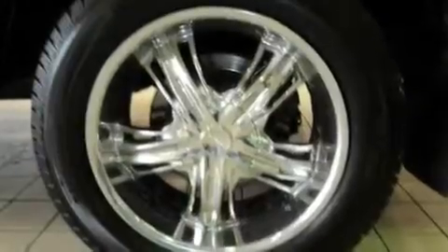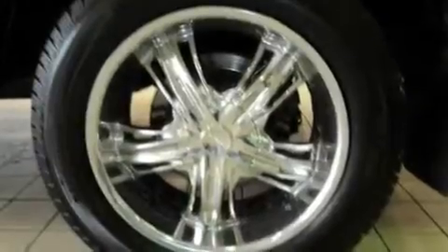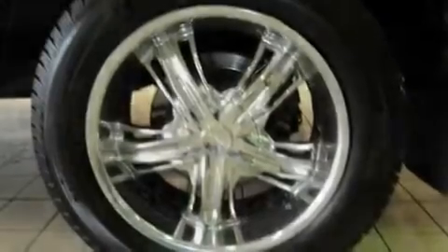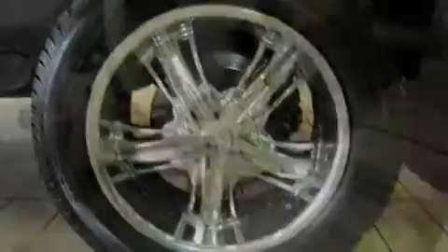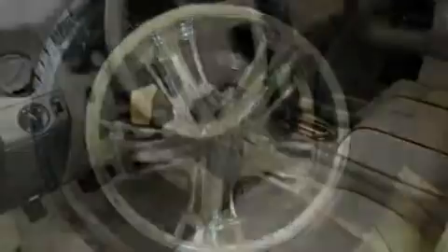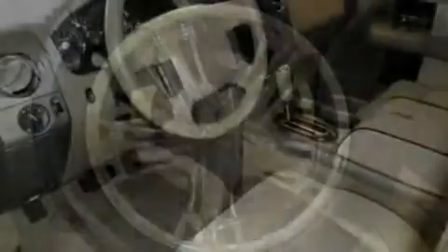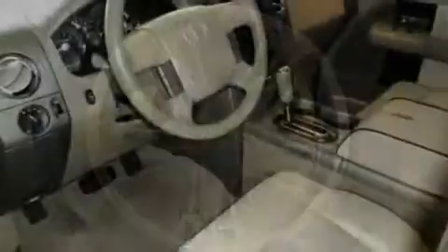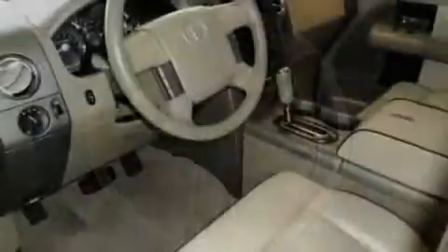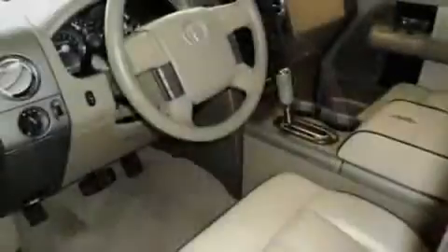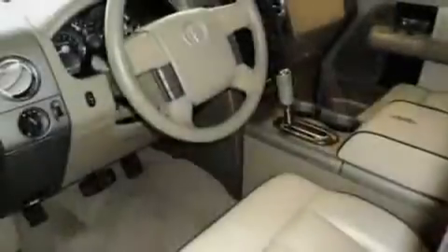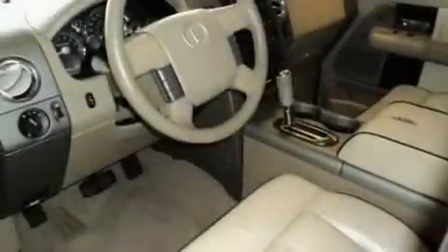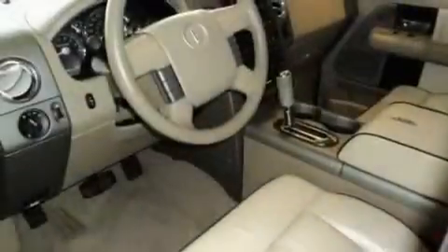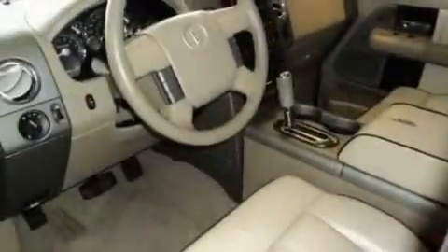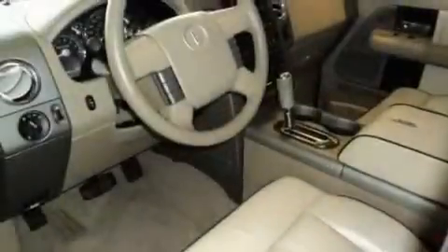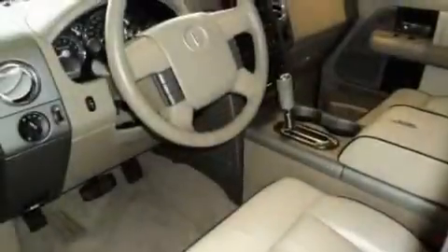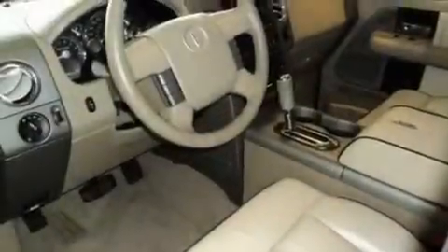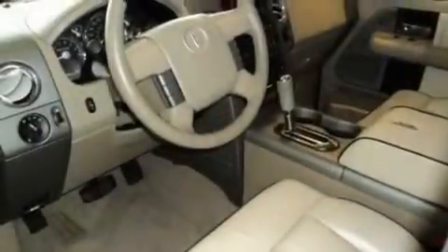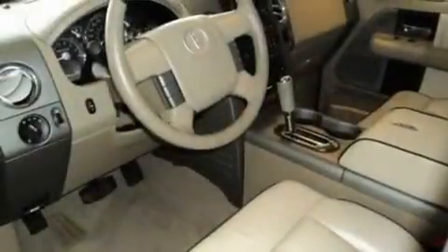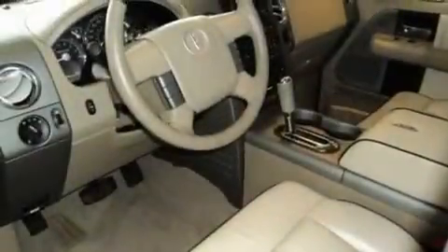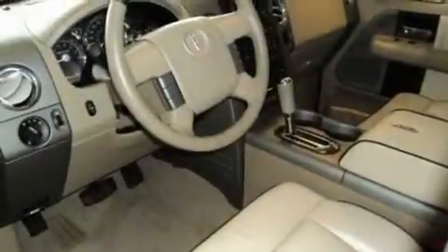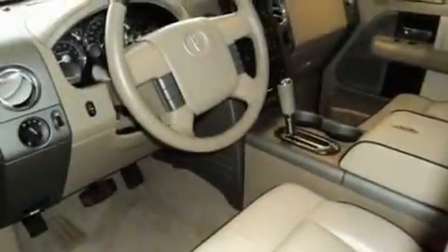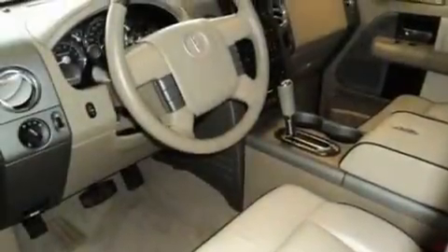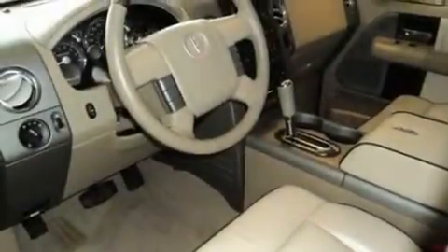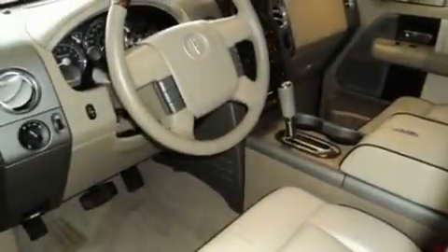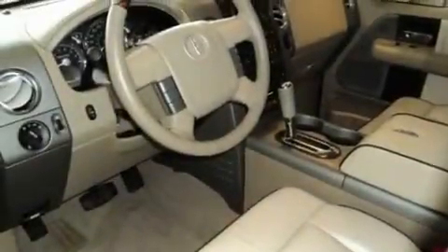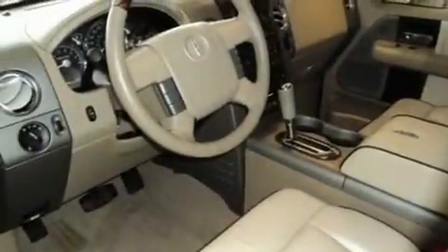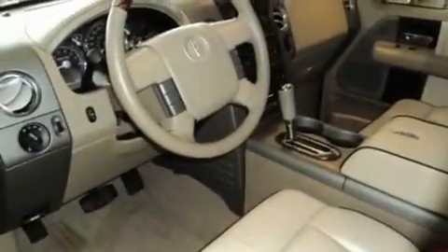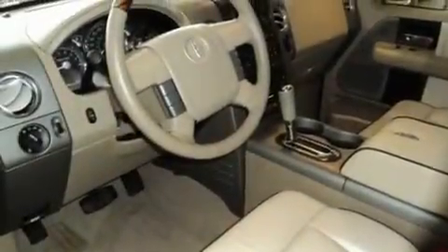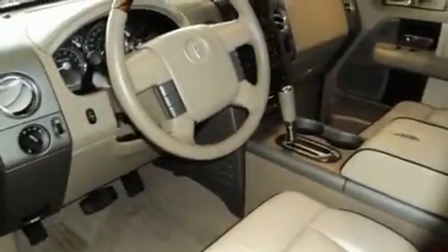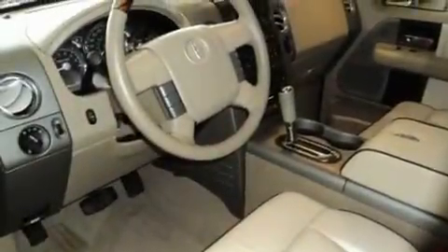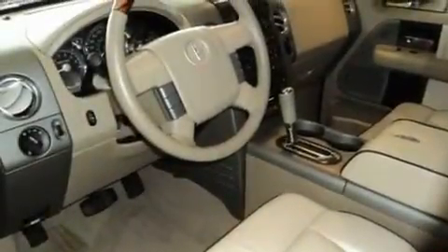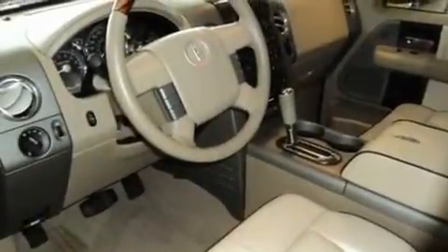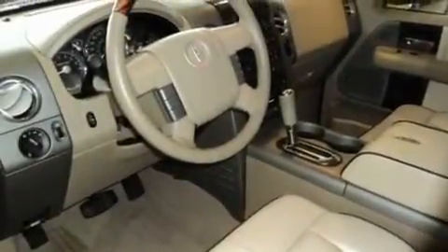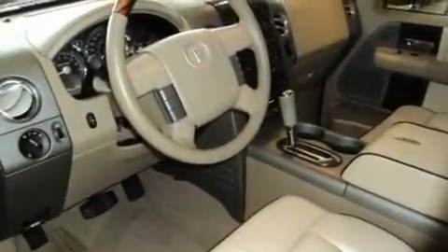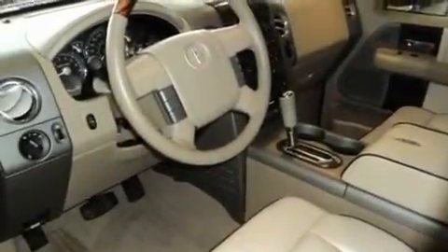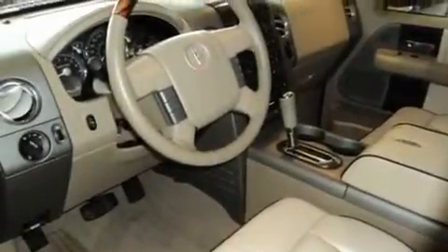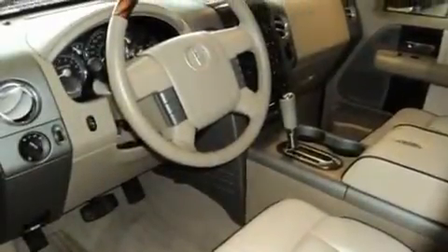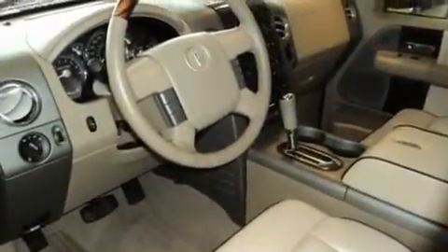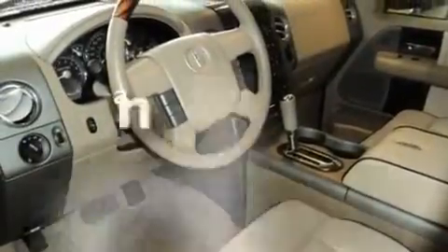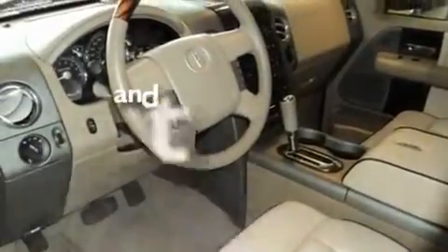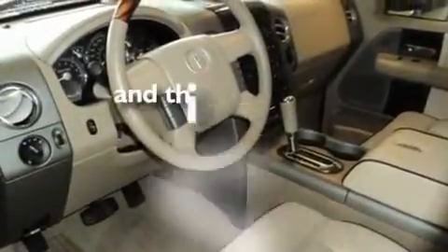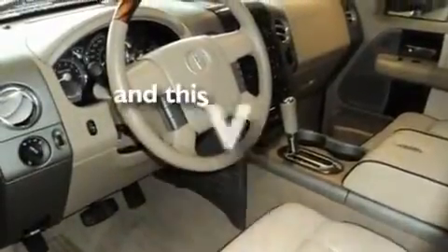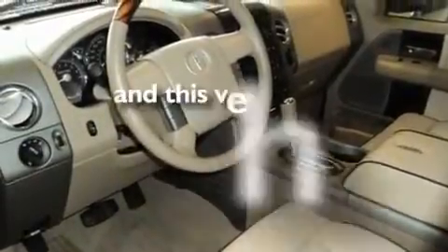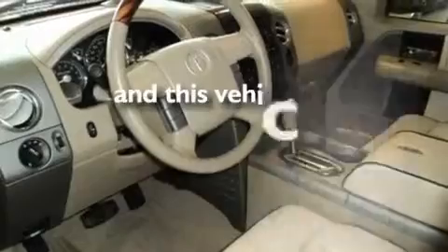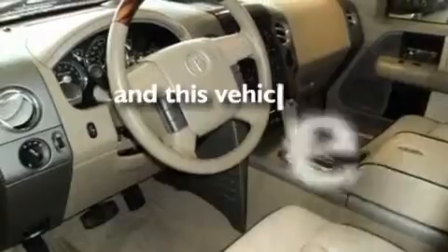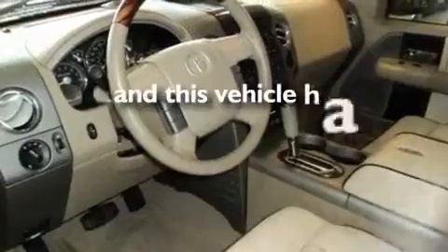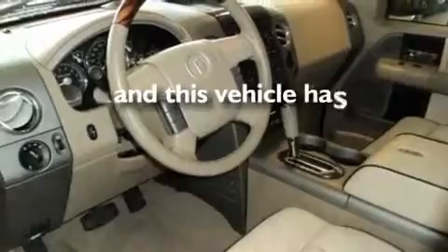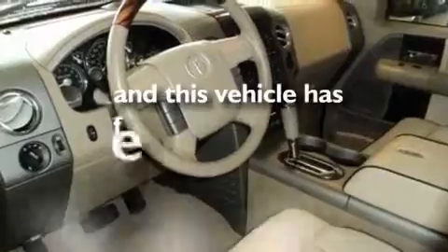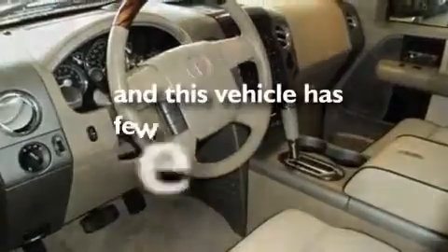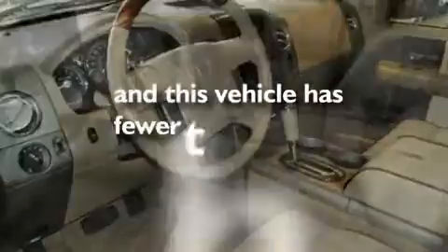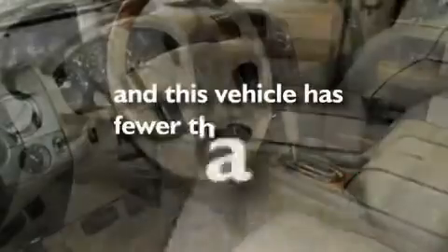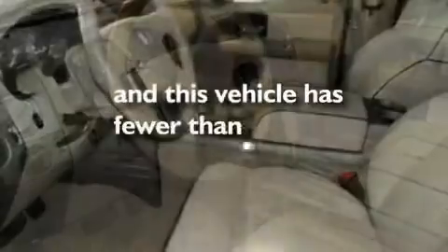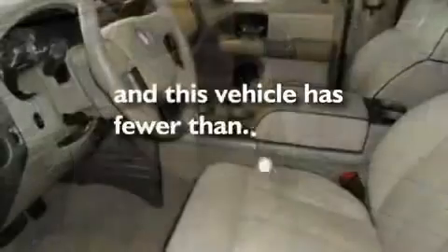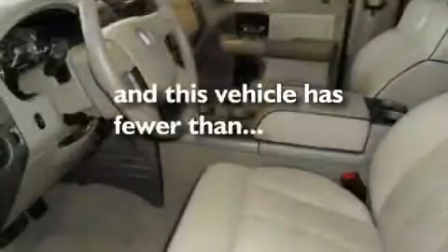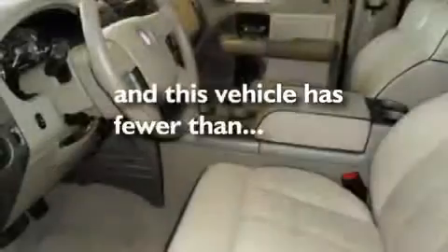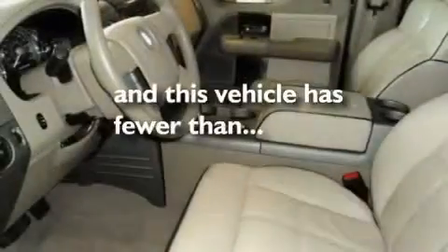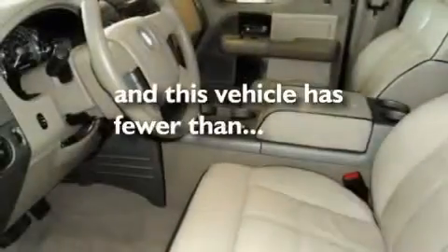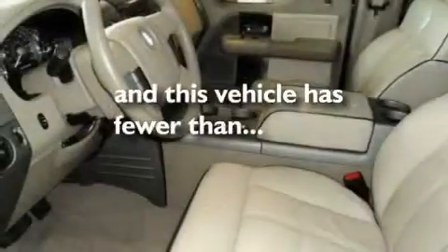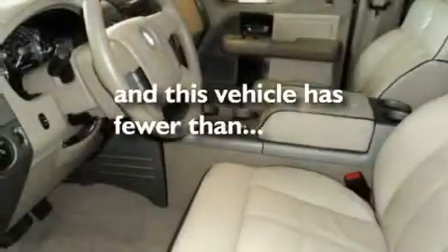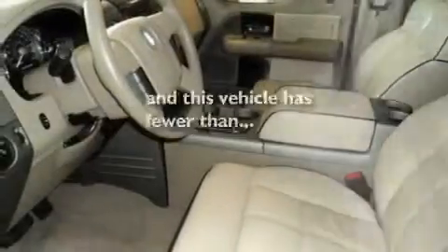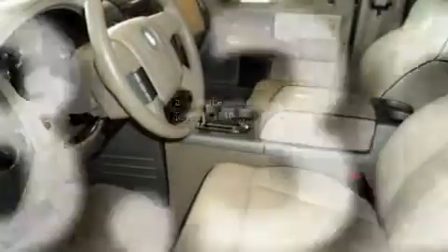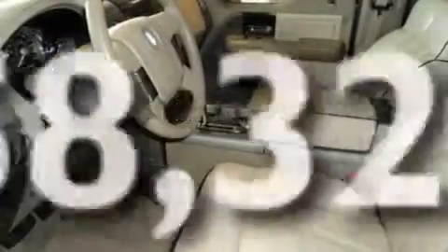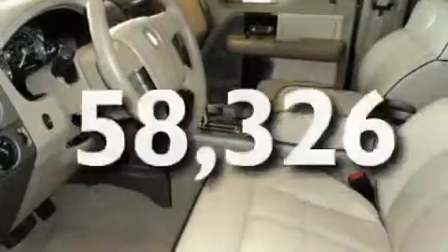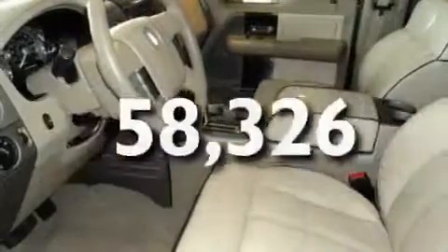Additional features include an anti-lock braking system, a keyless entry system, and this vehicle has less than 59,000 miles.